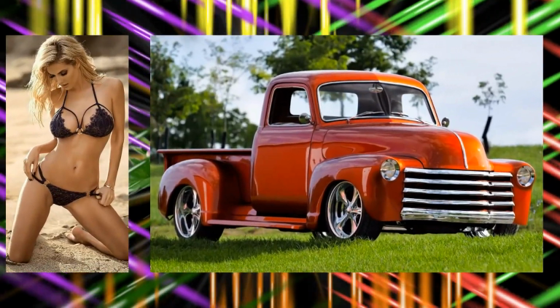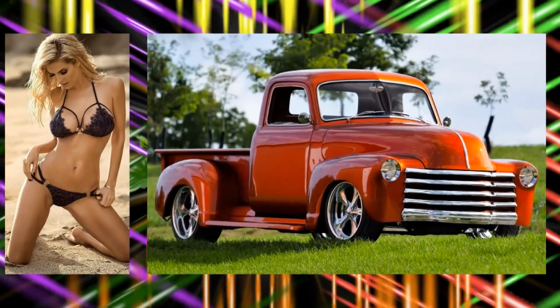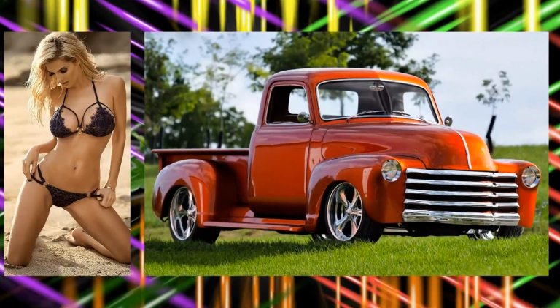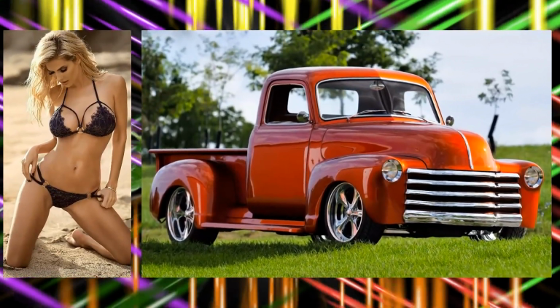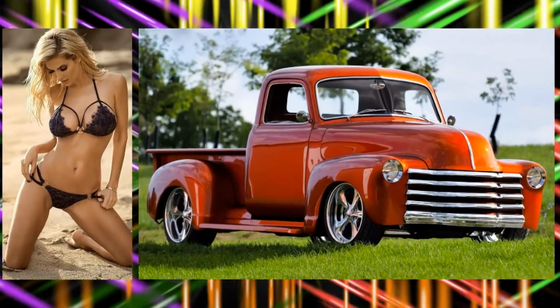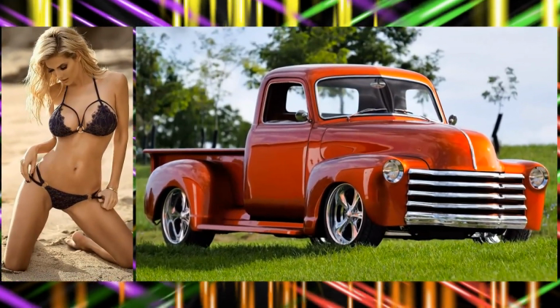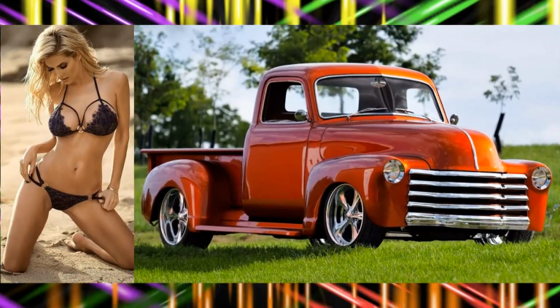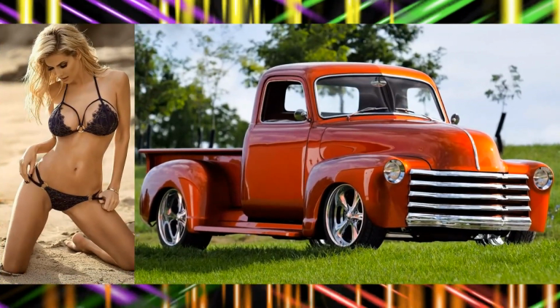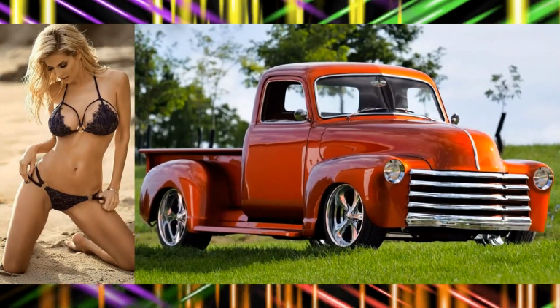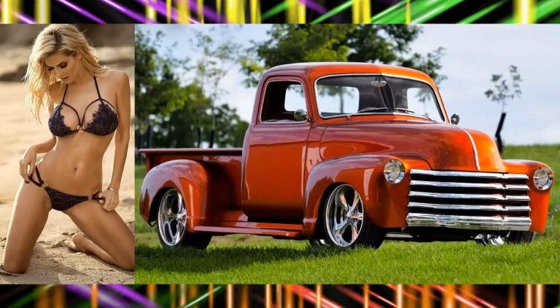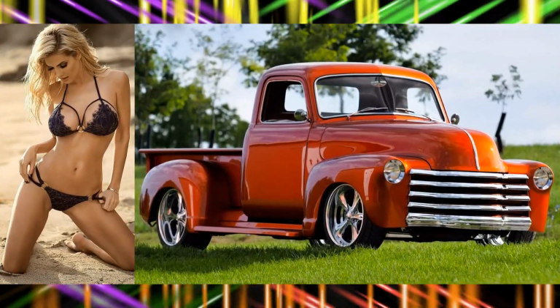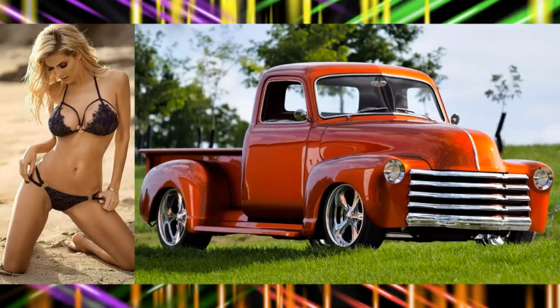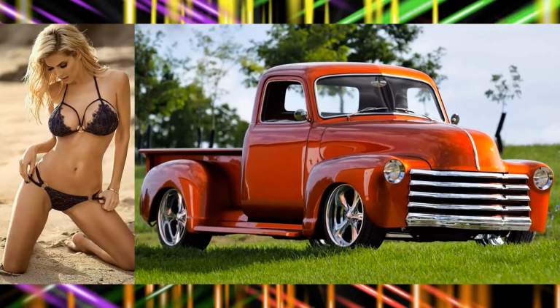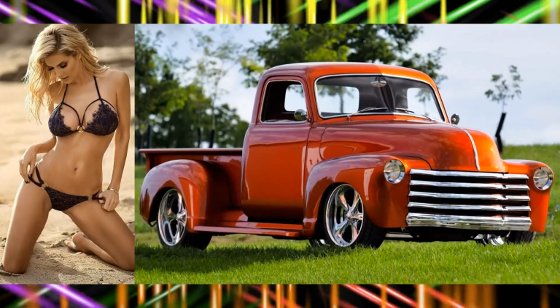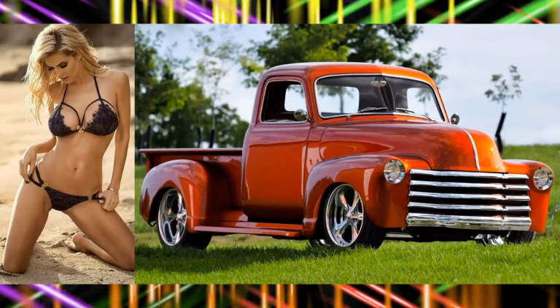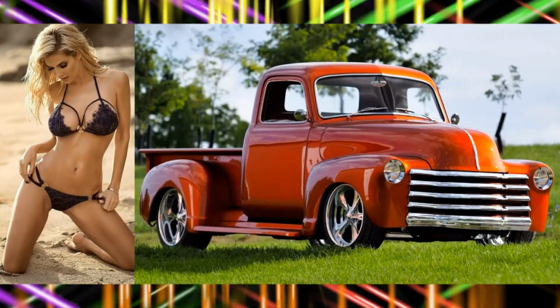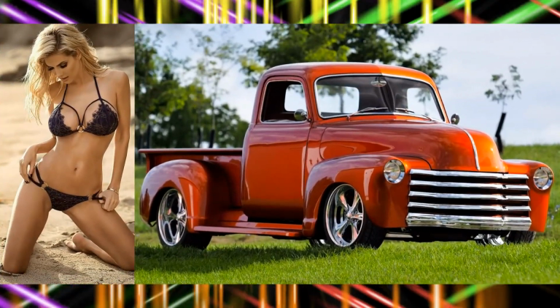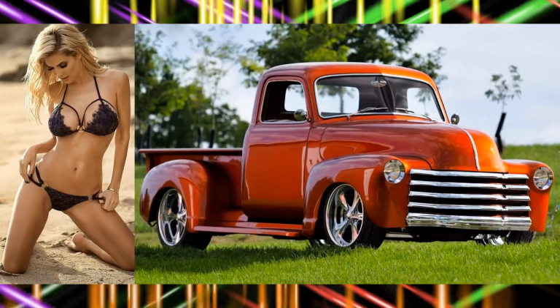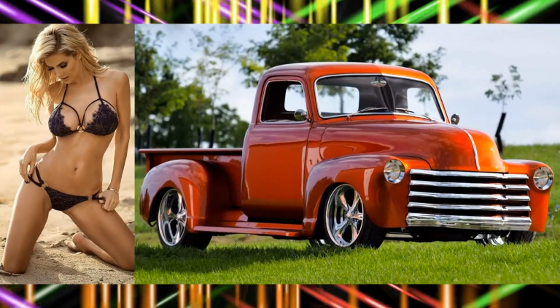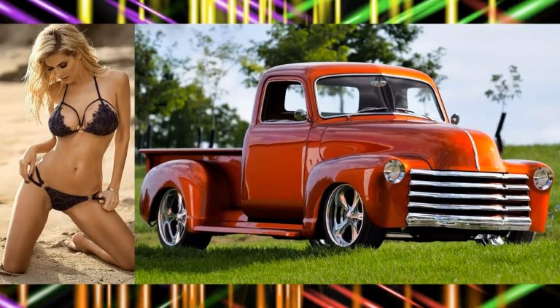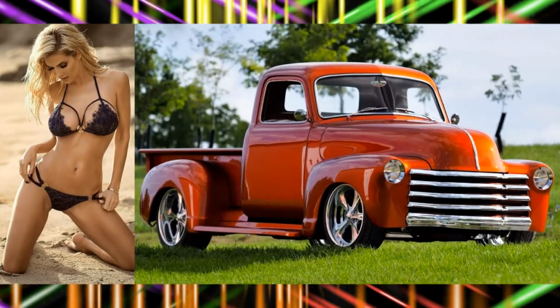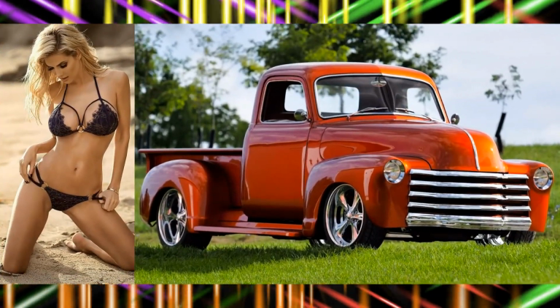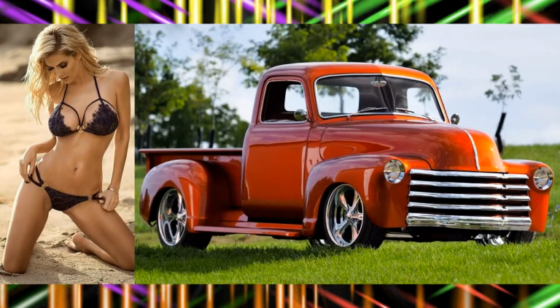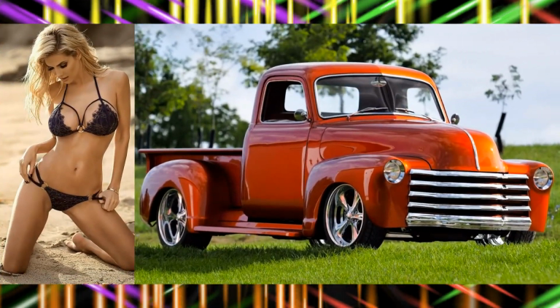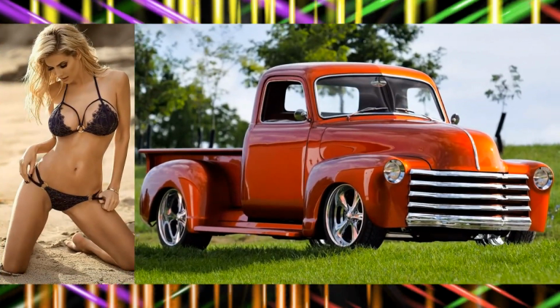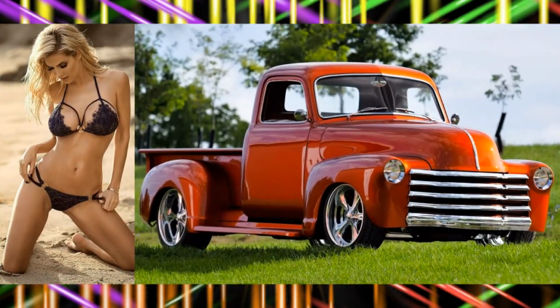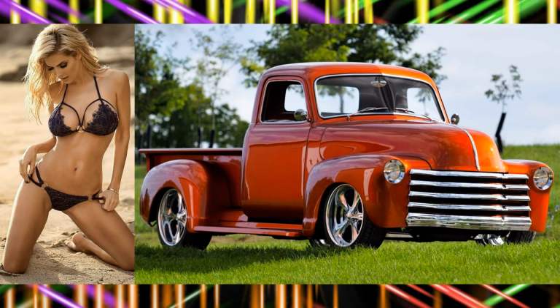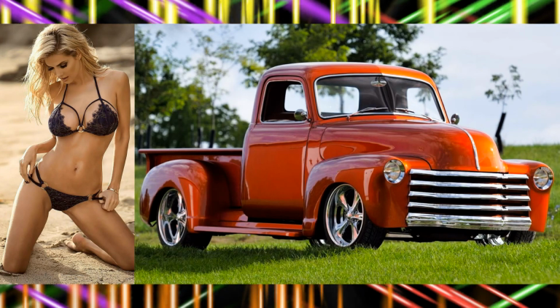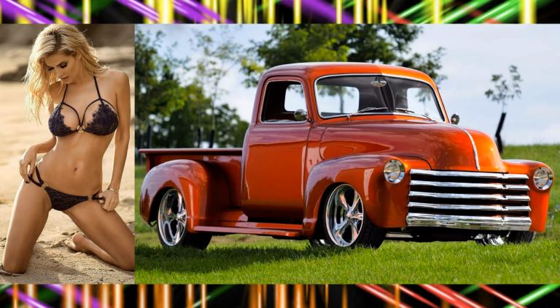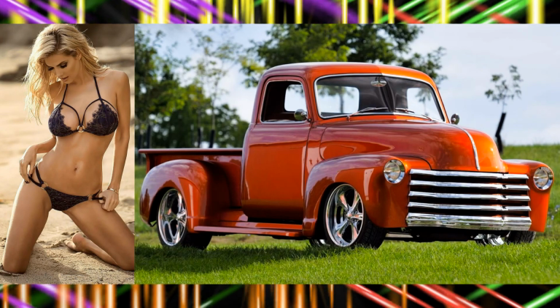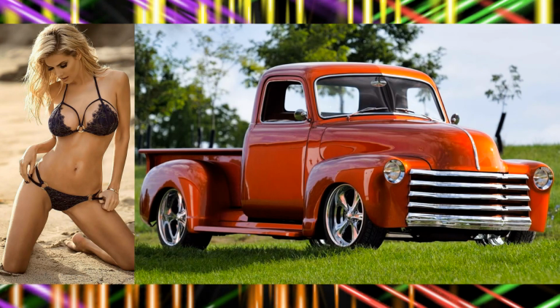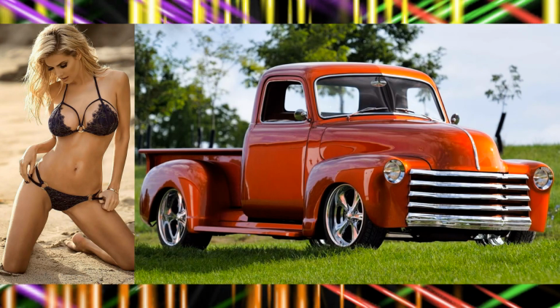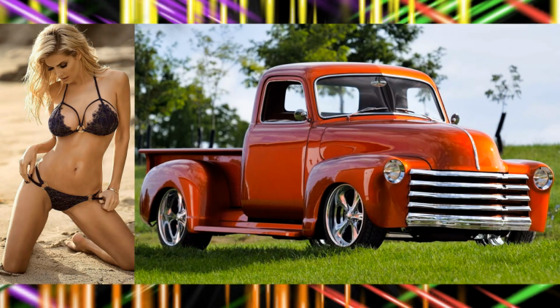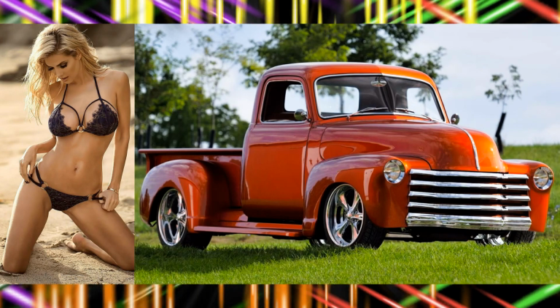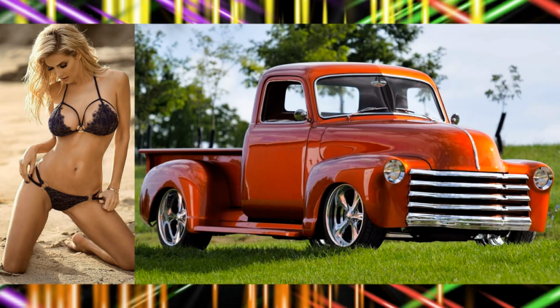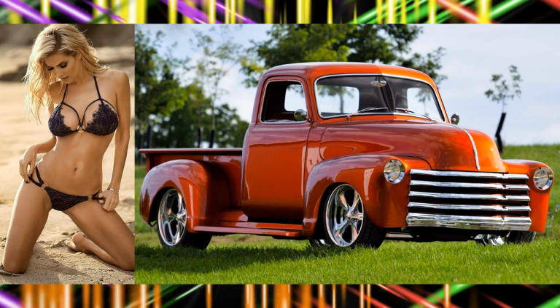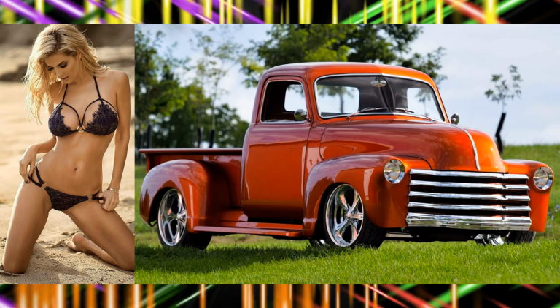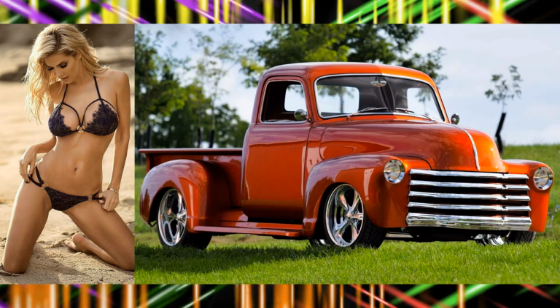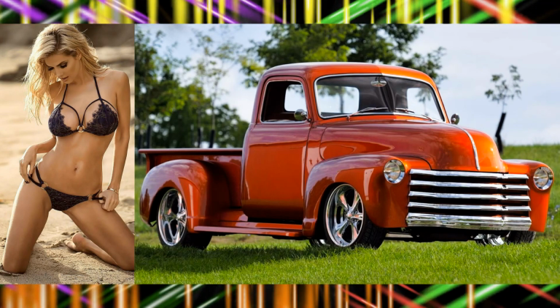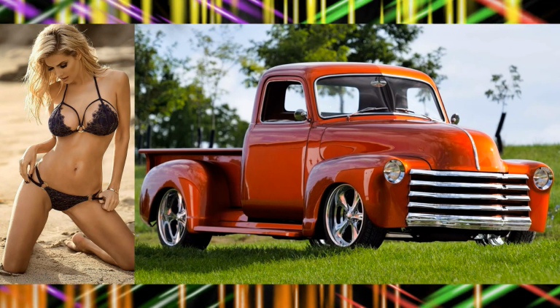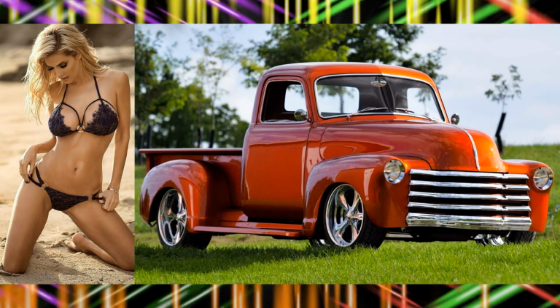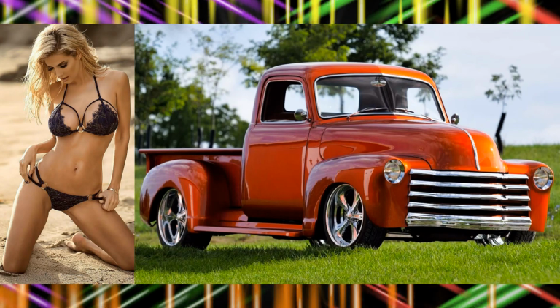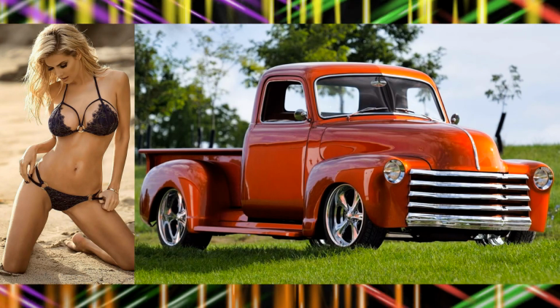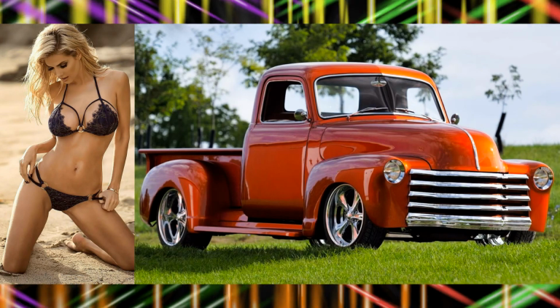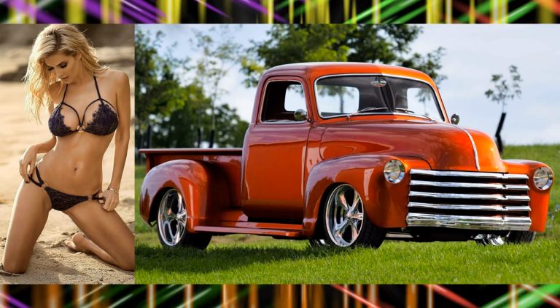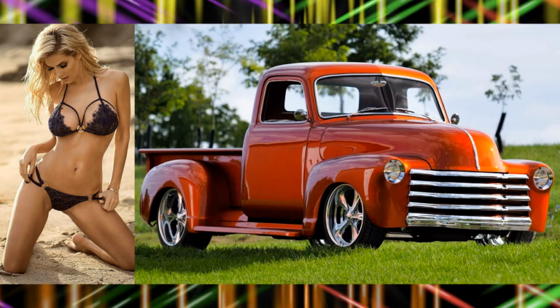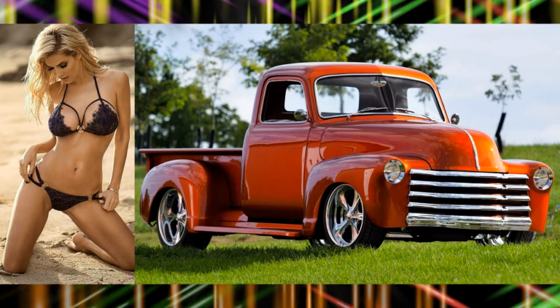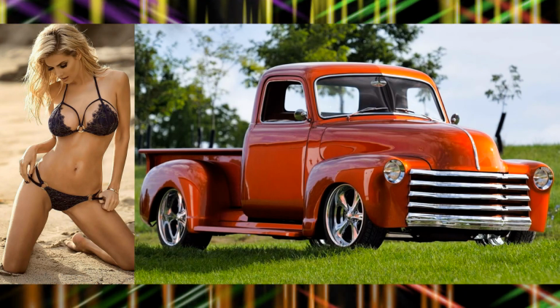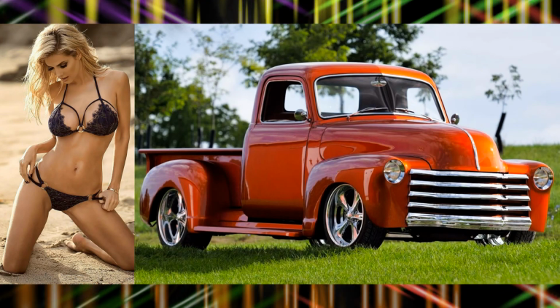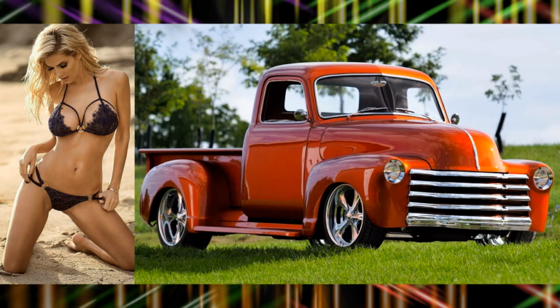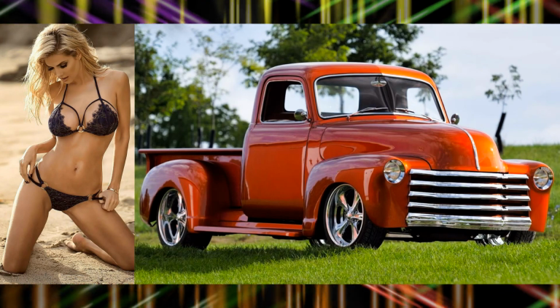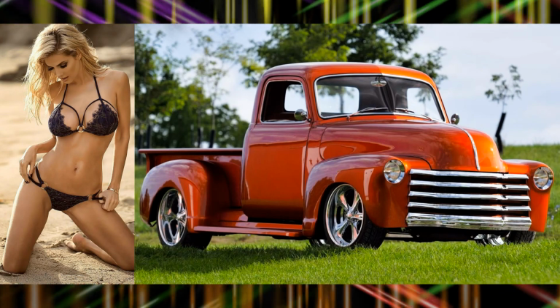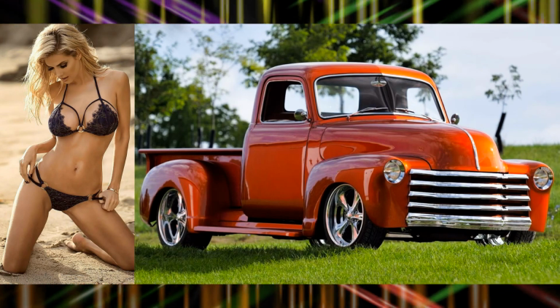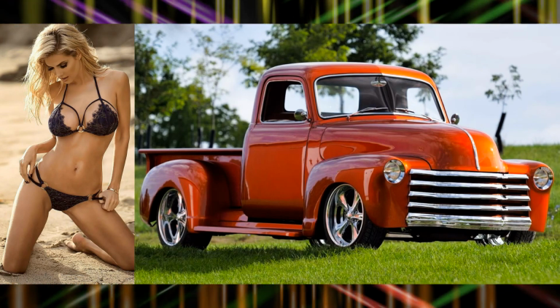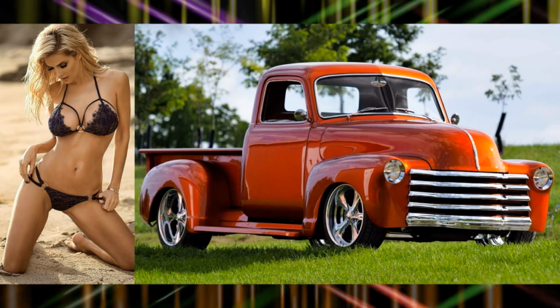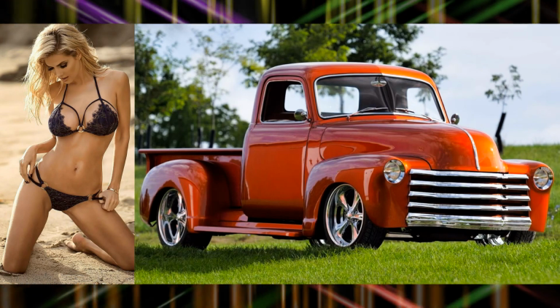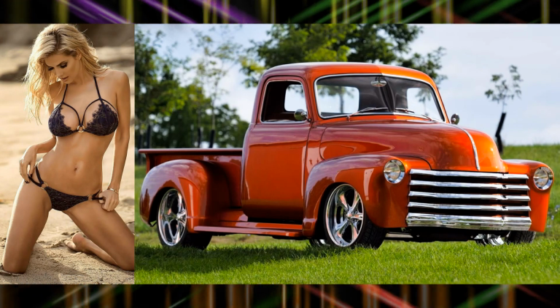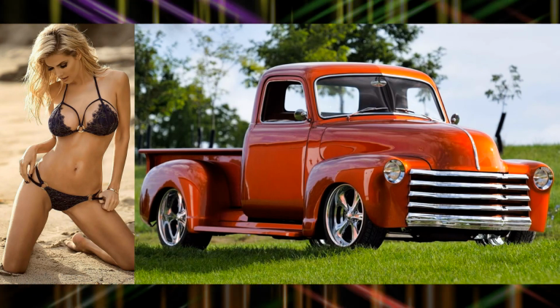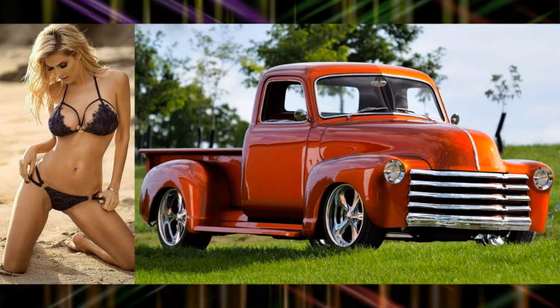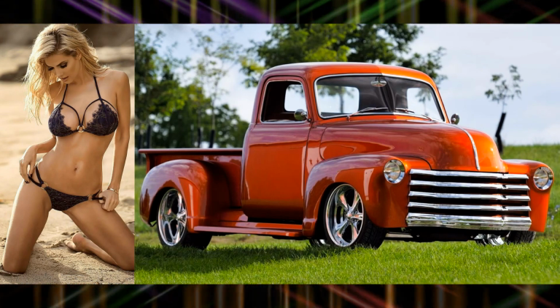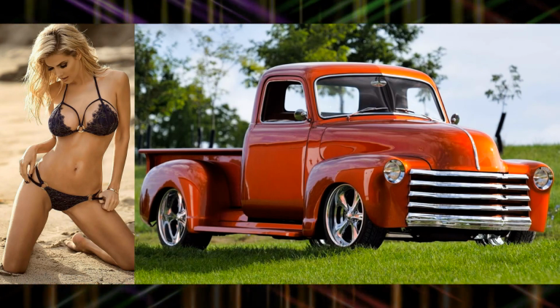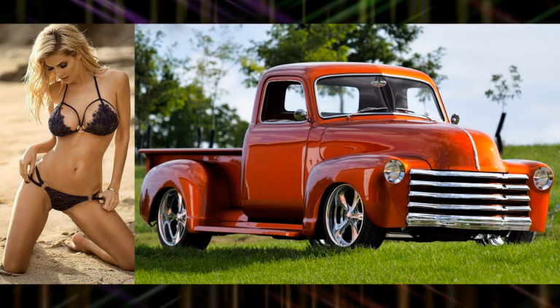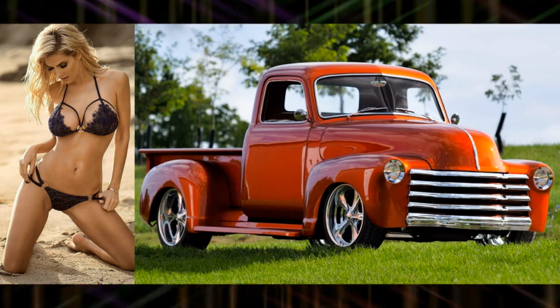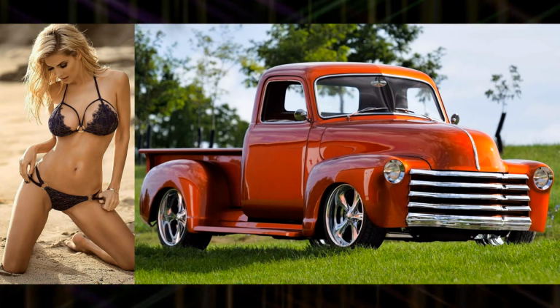Foxy looking damsel here — a 1951 Chevrolet 3100 Custom Pickup.